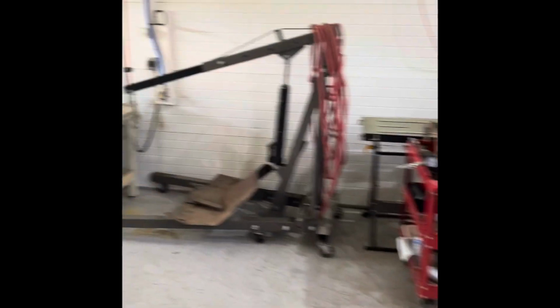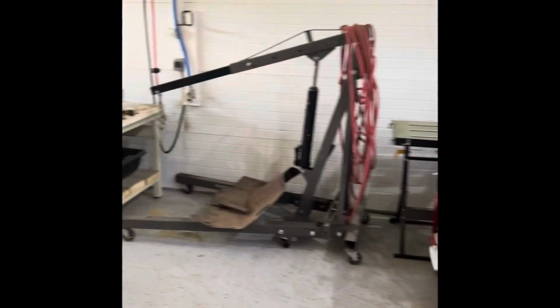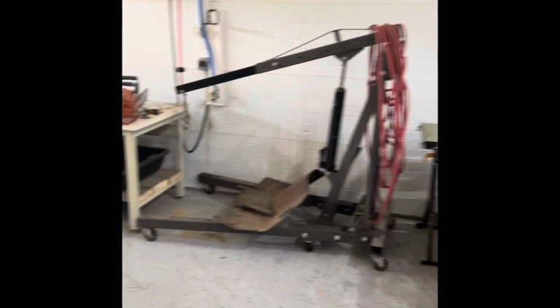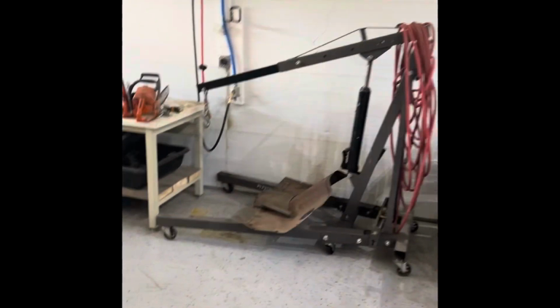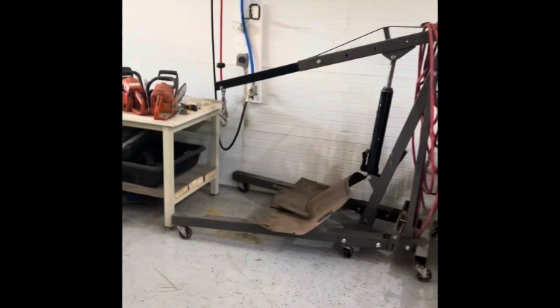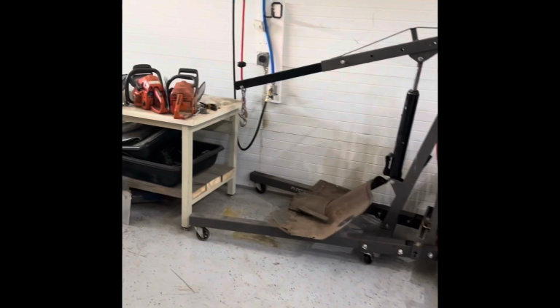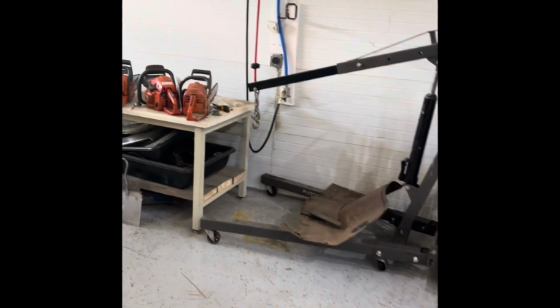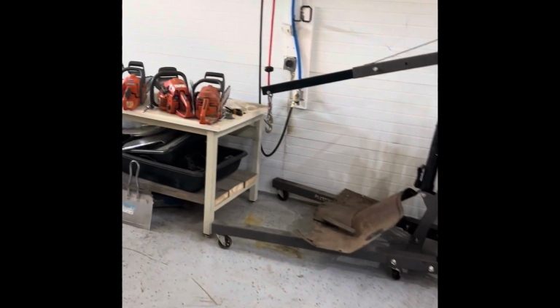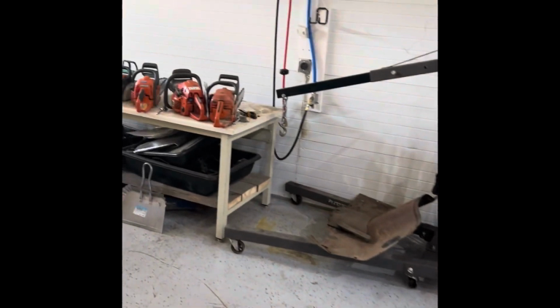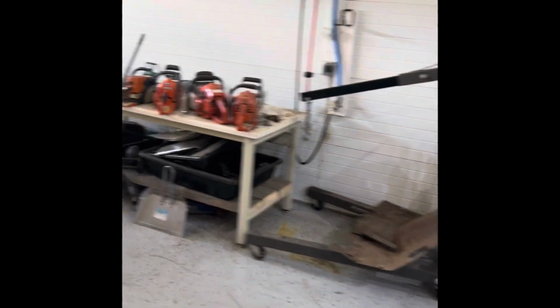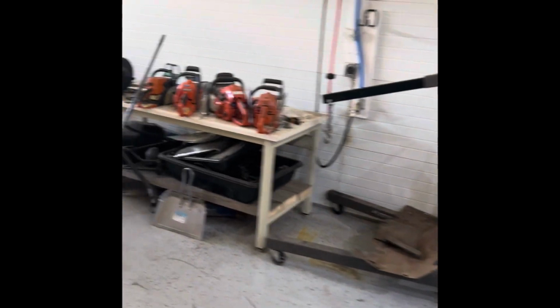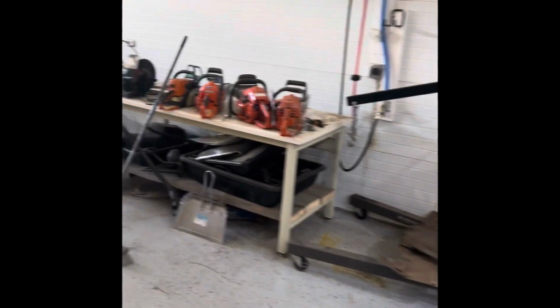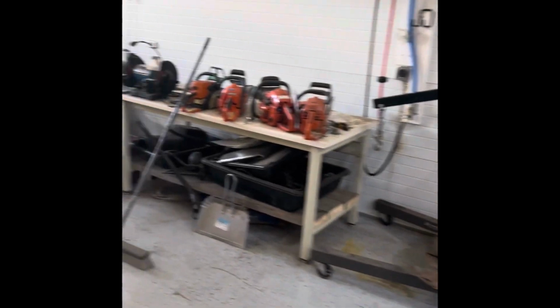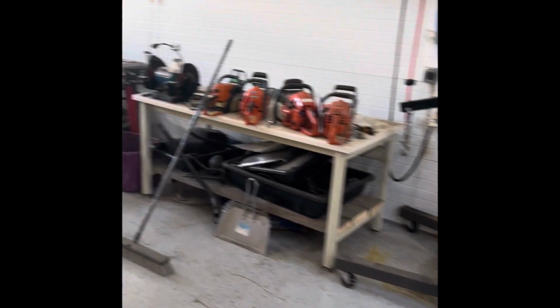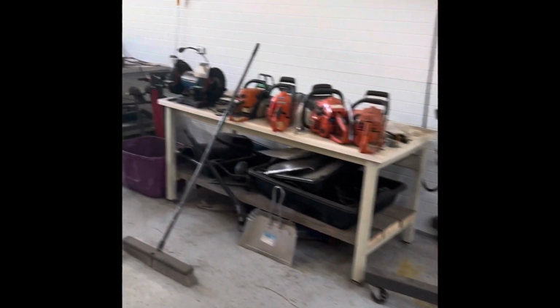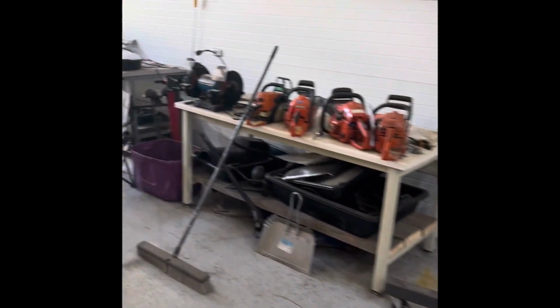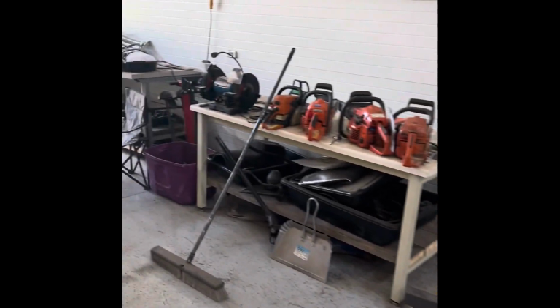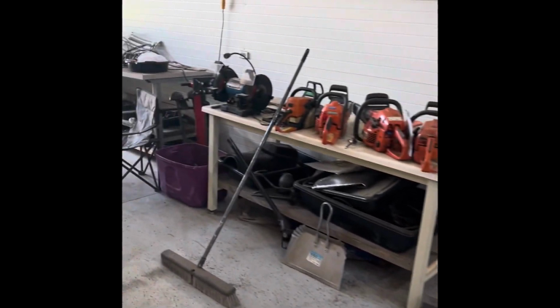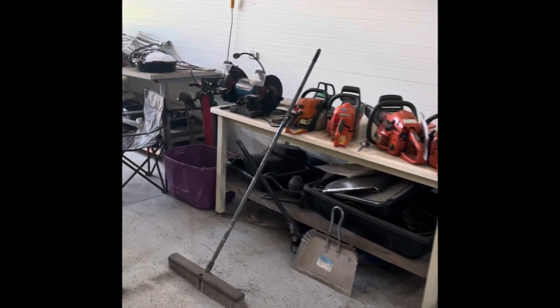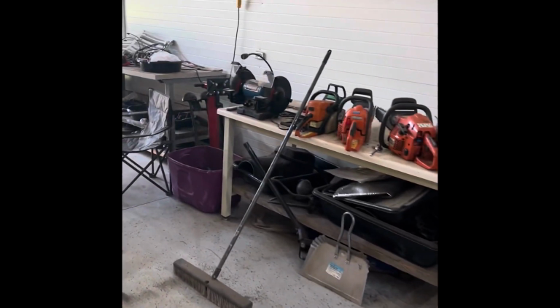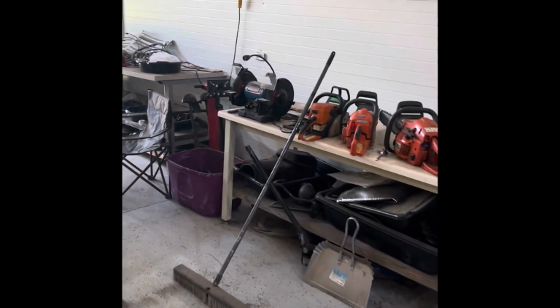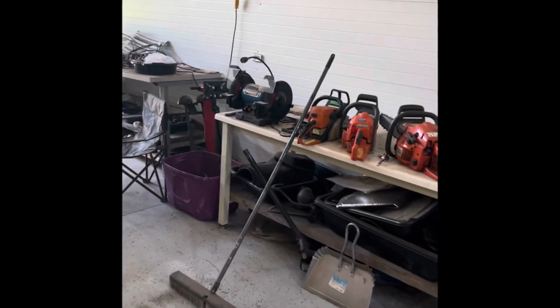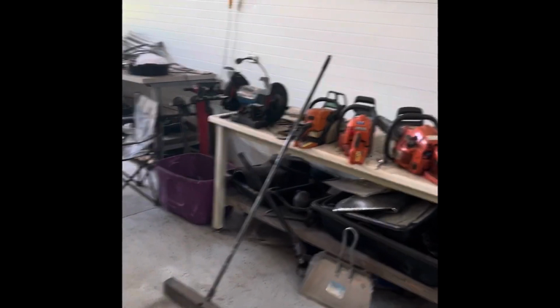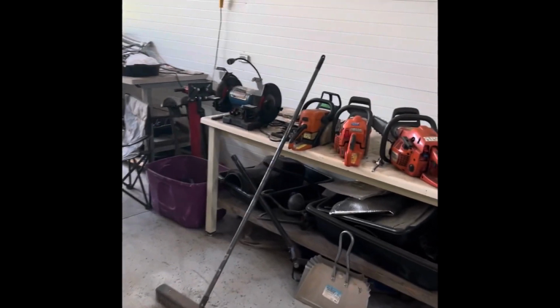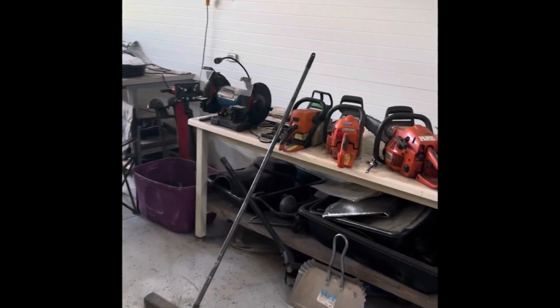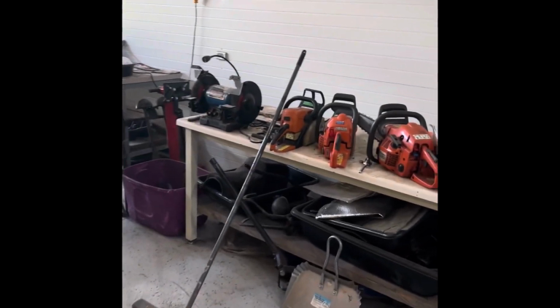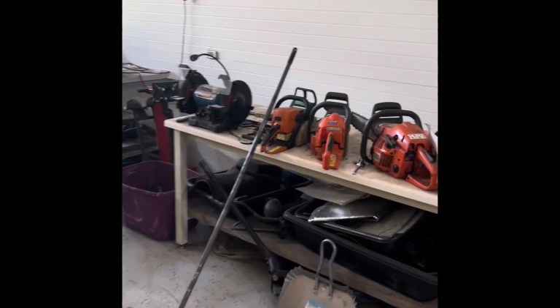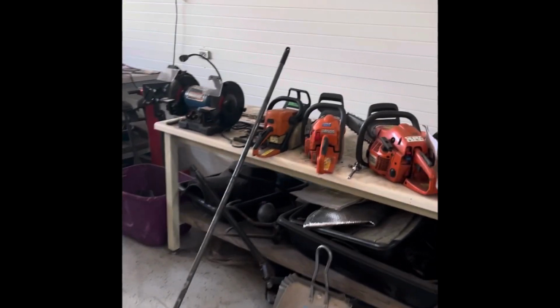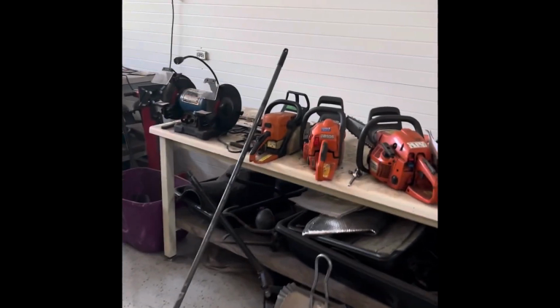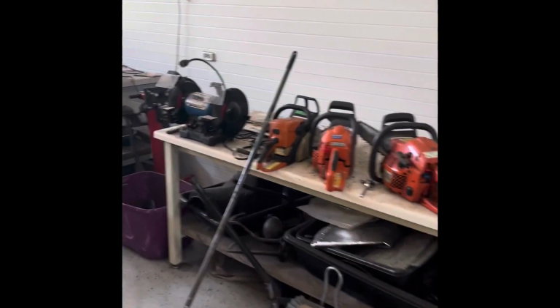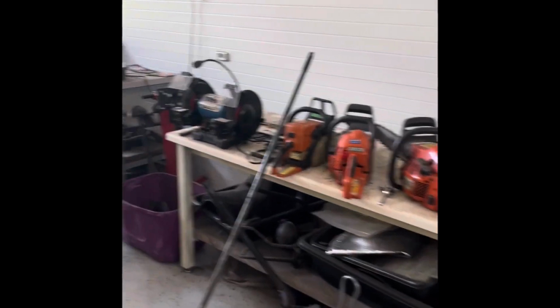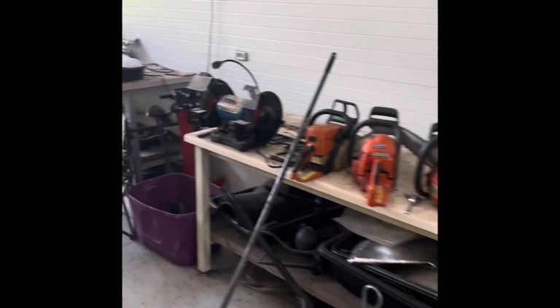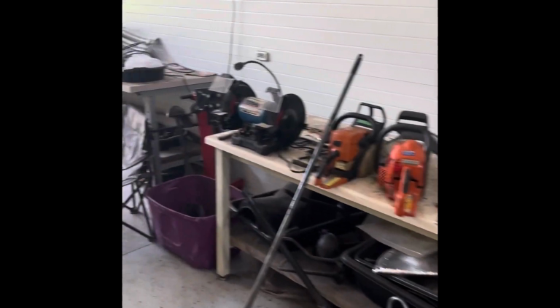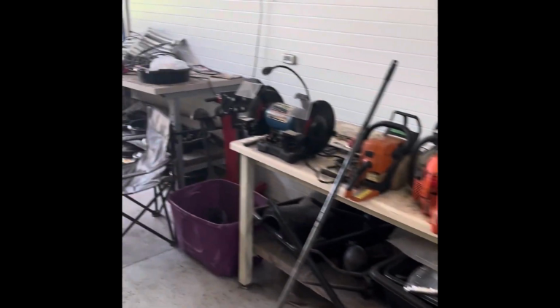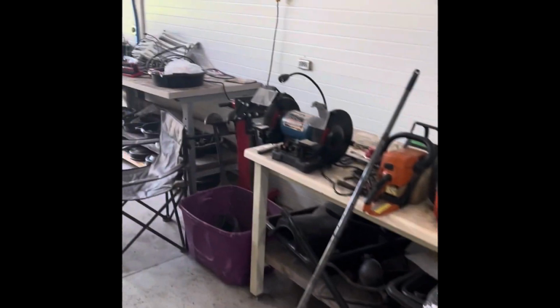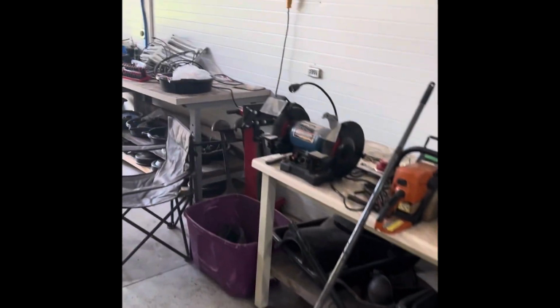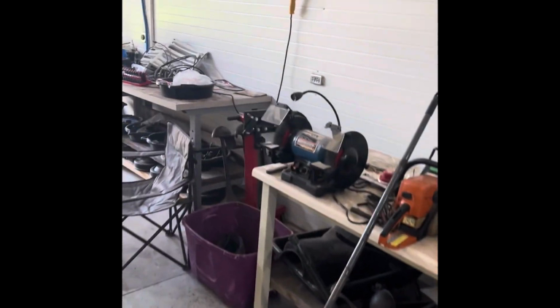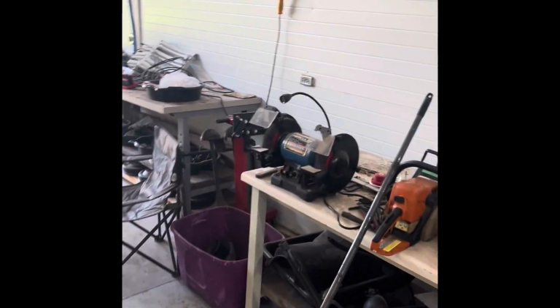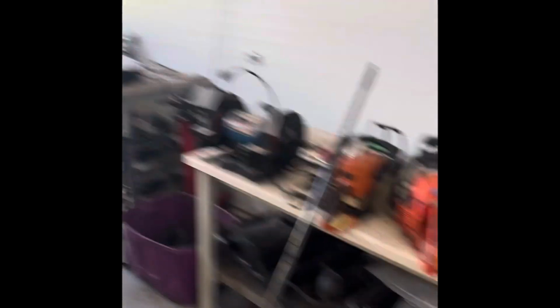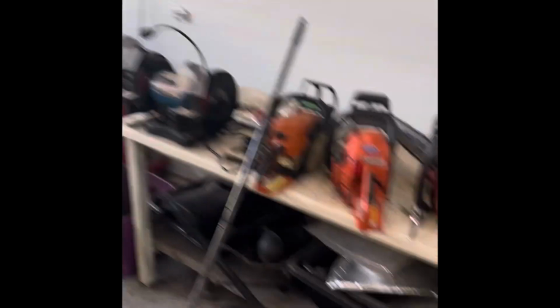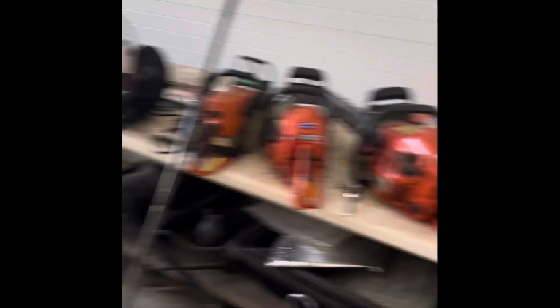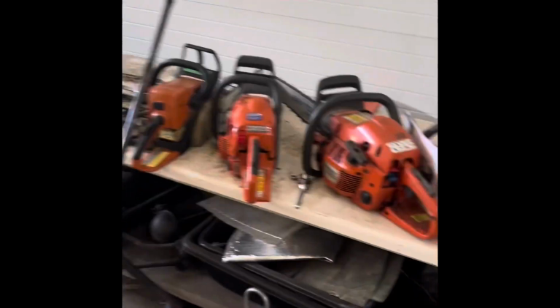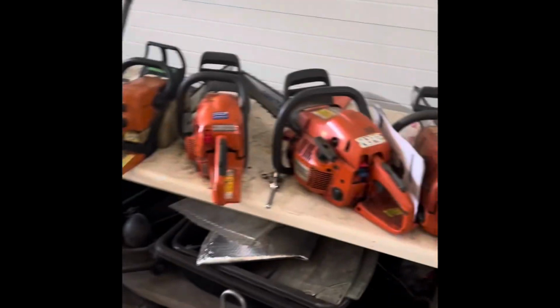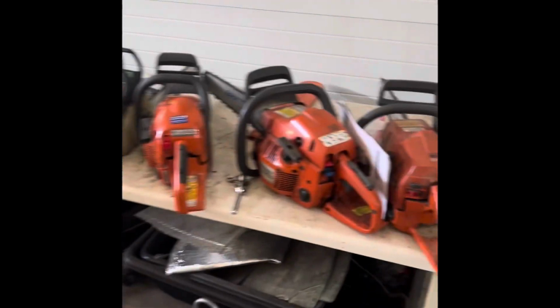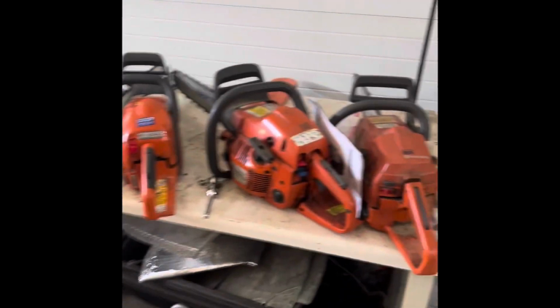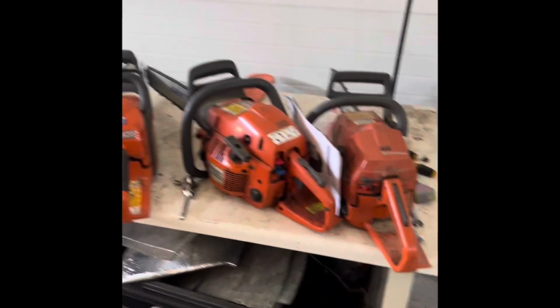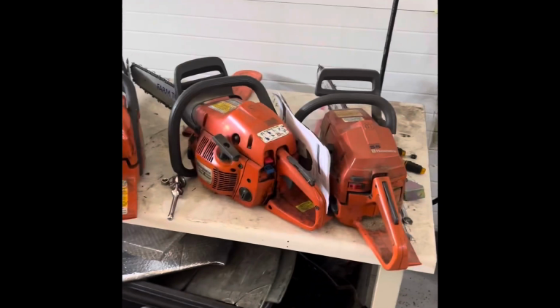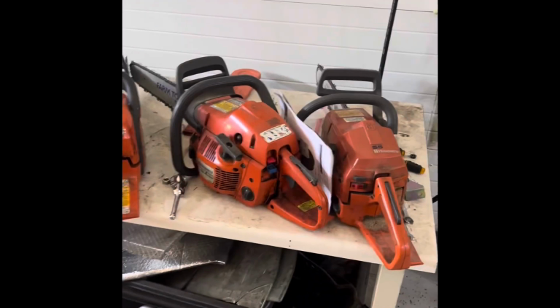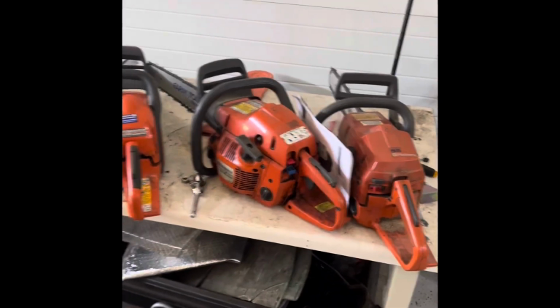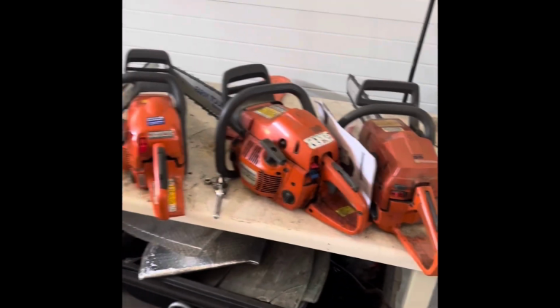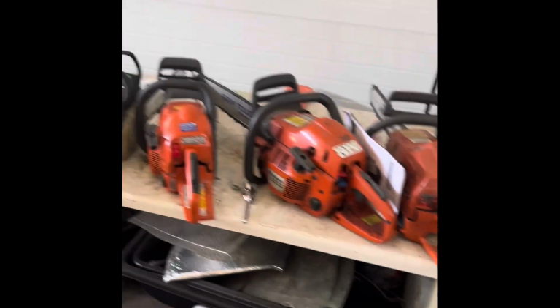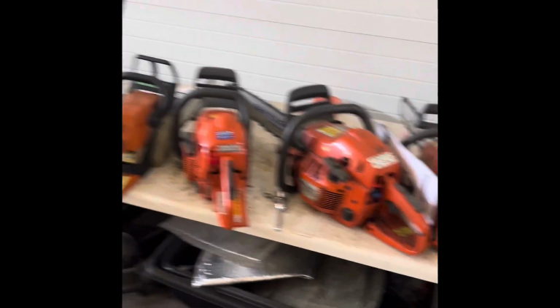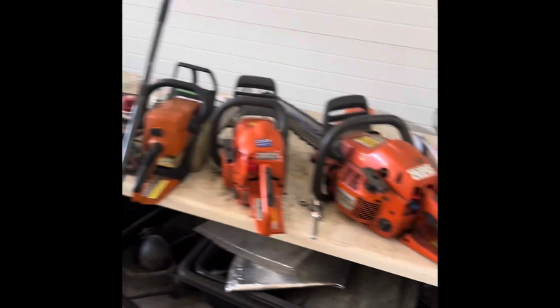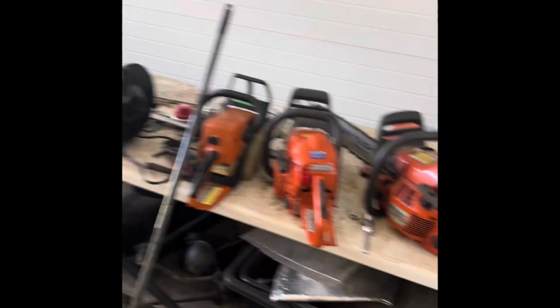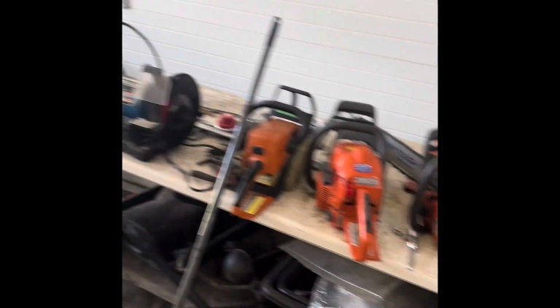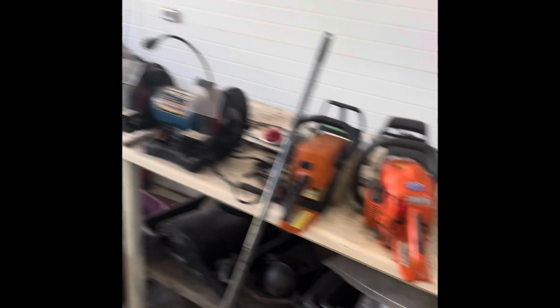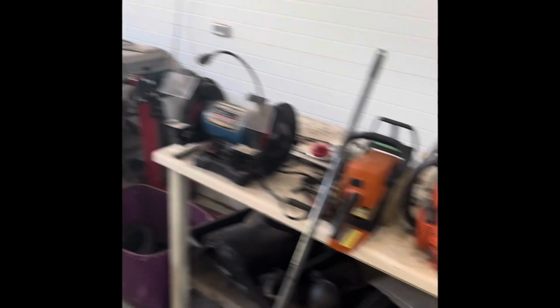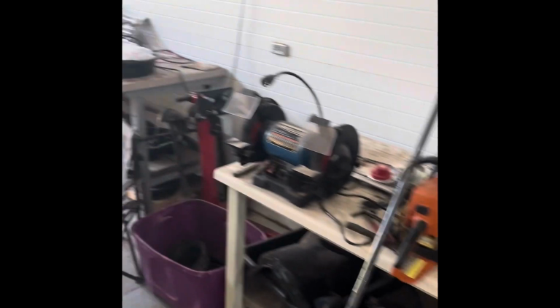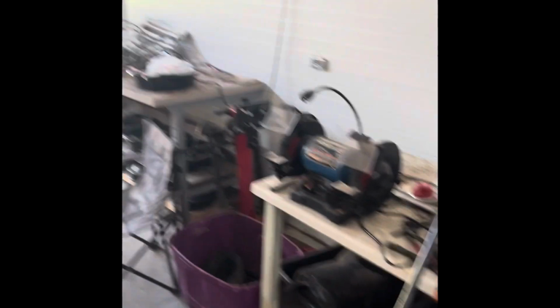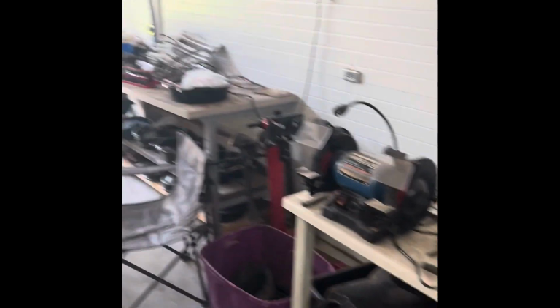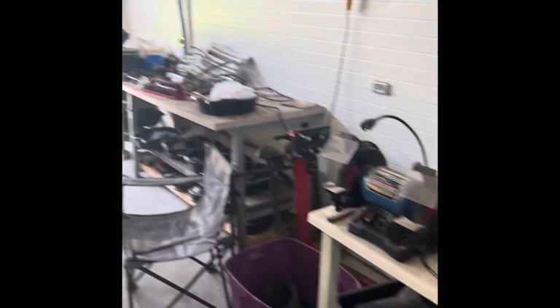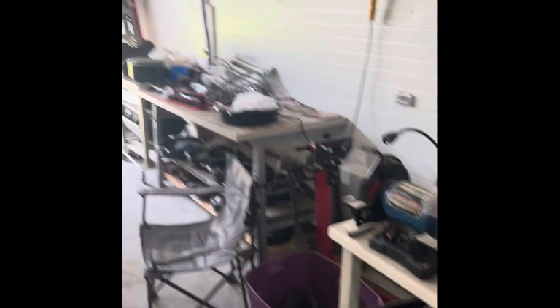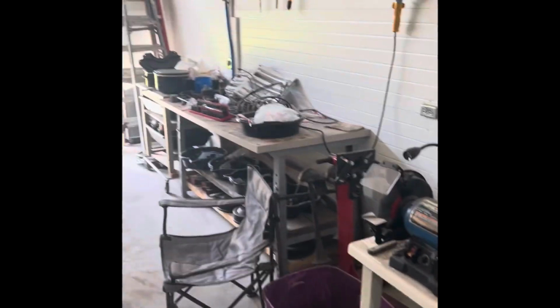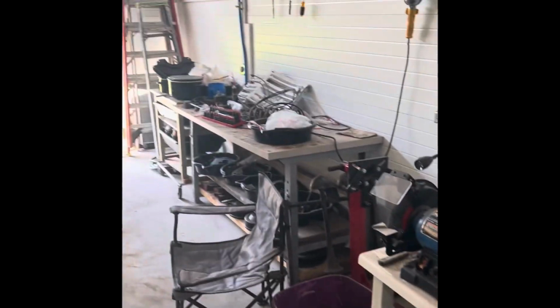More projects back here — chainsaw alley. I need to get mine up here; I have another five that currently don't run.